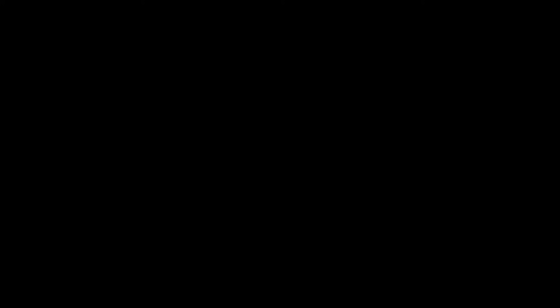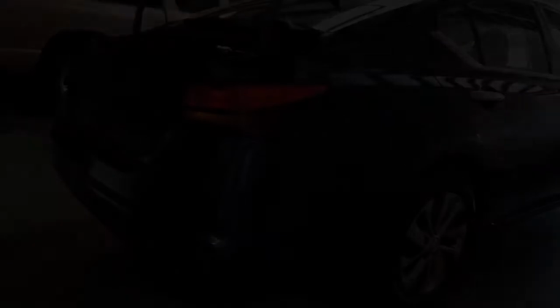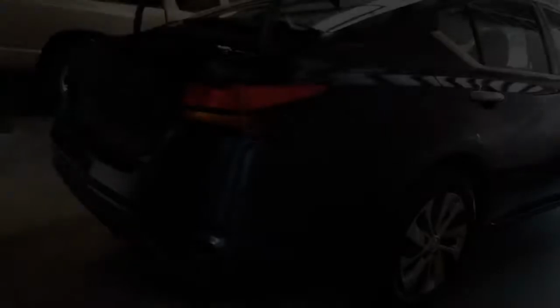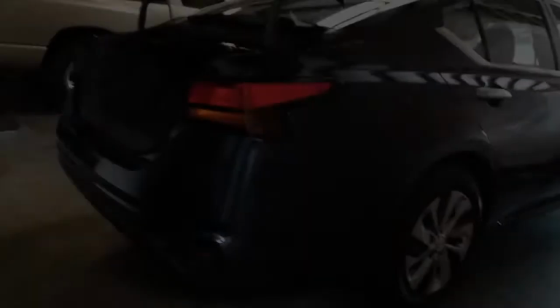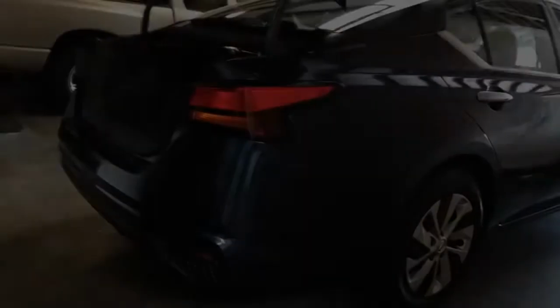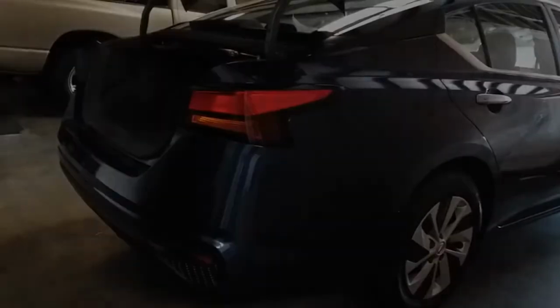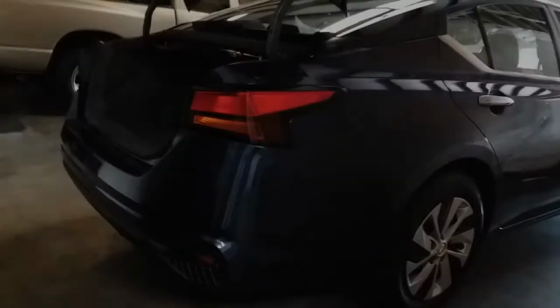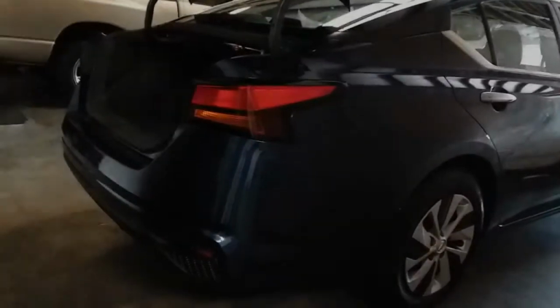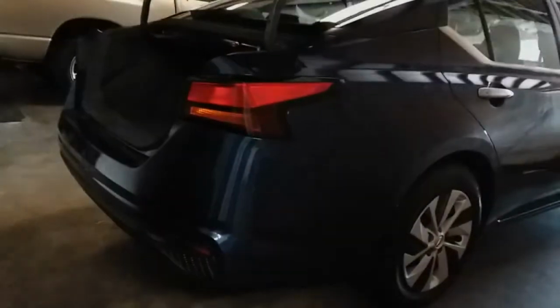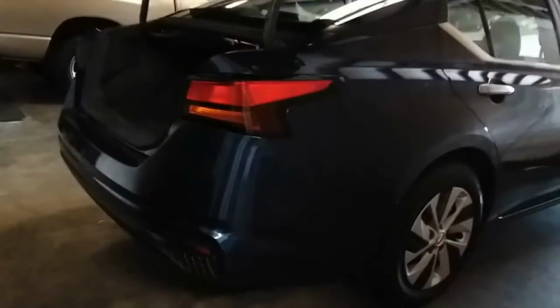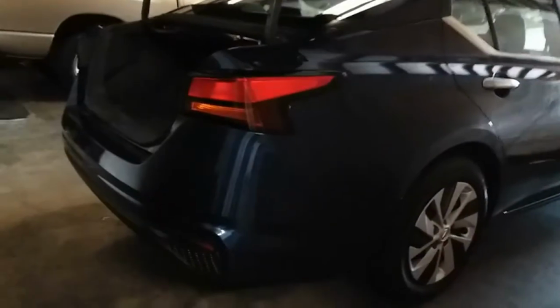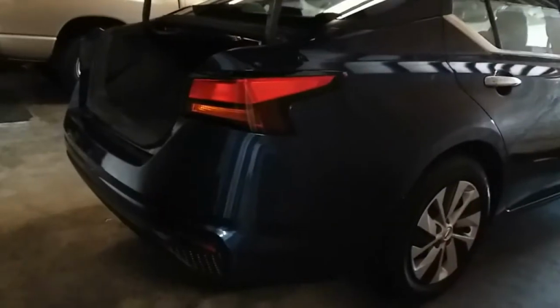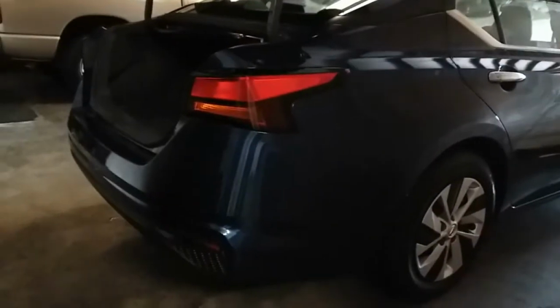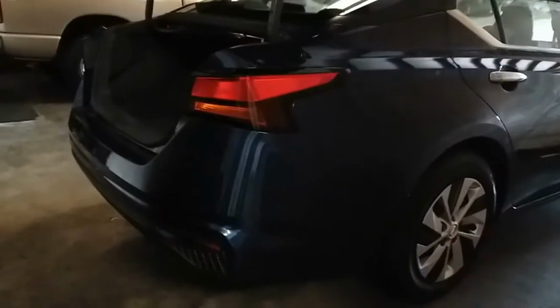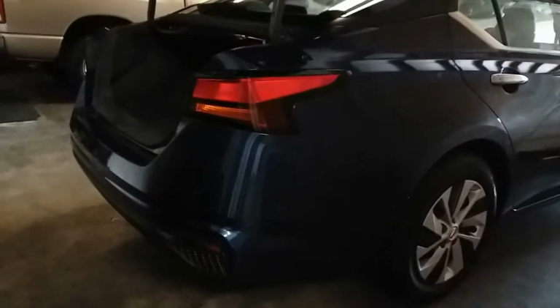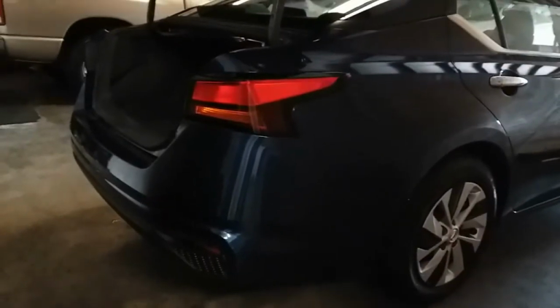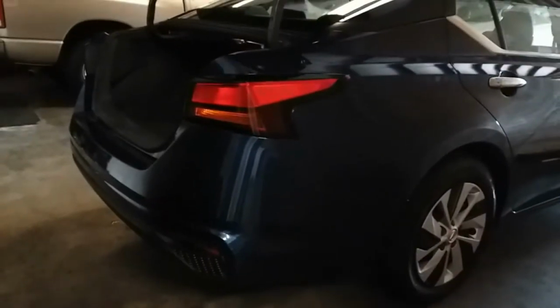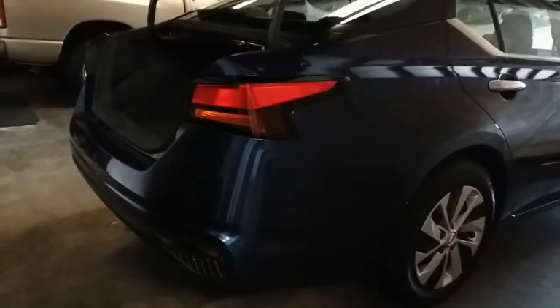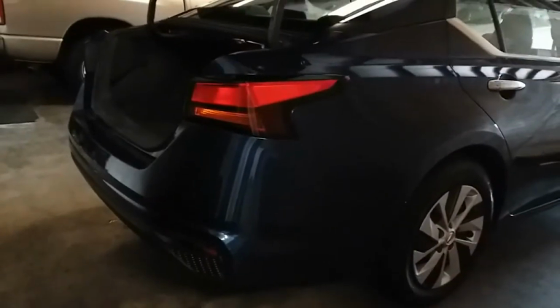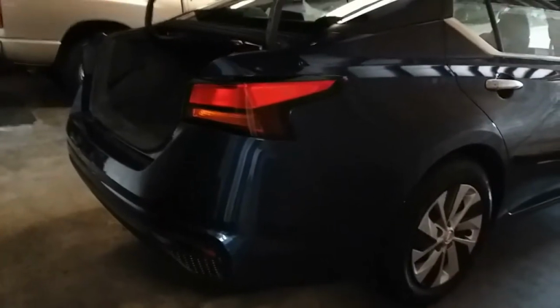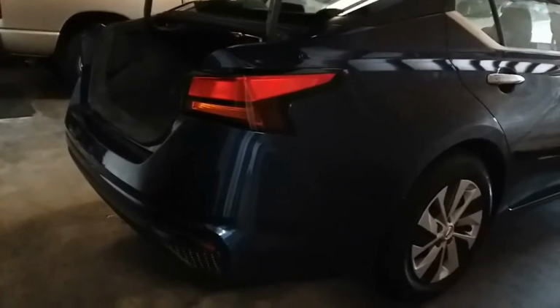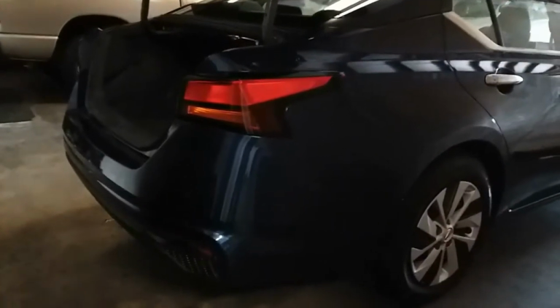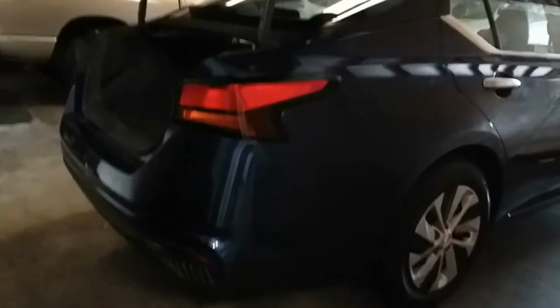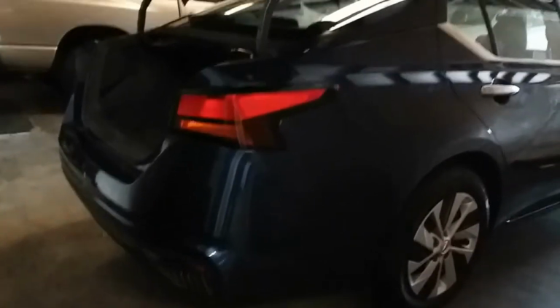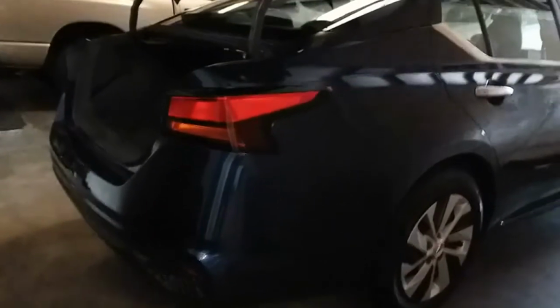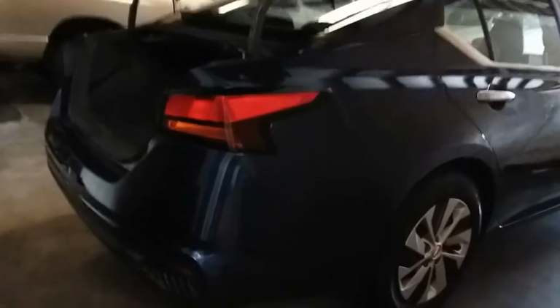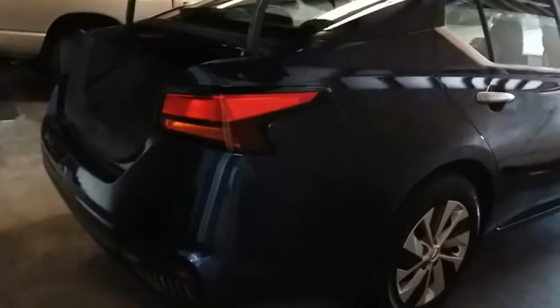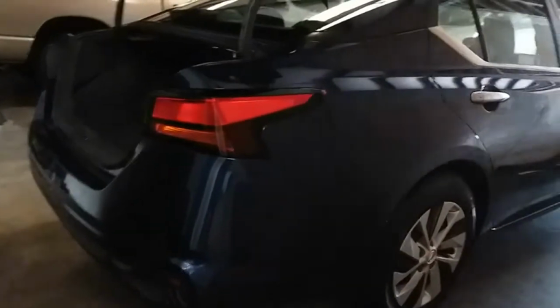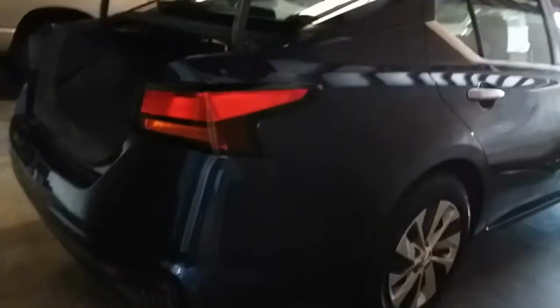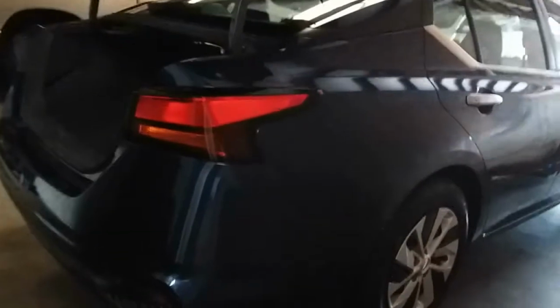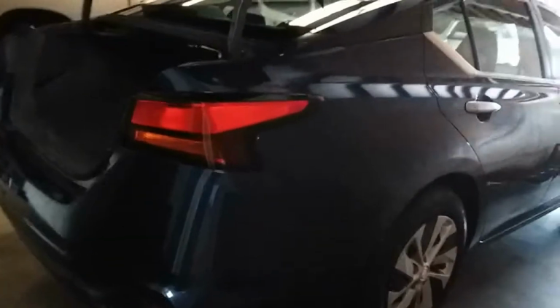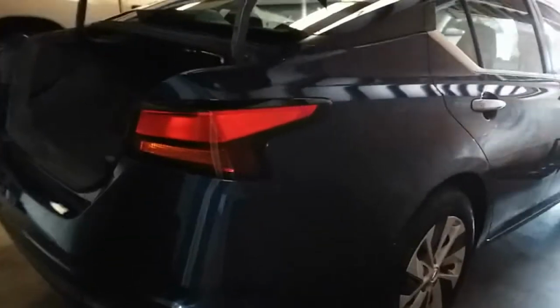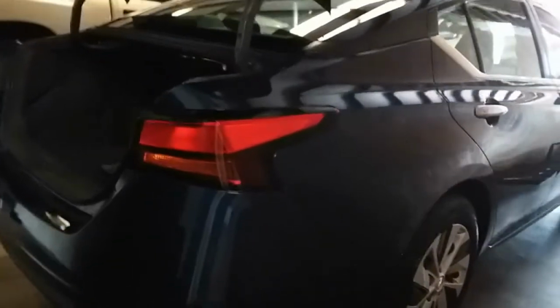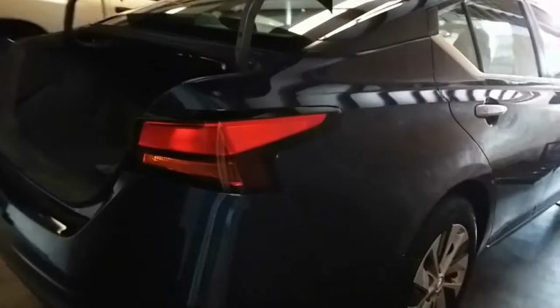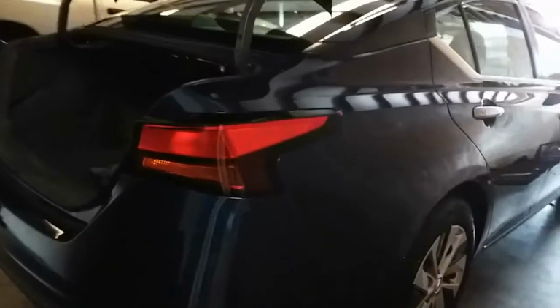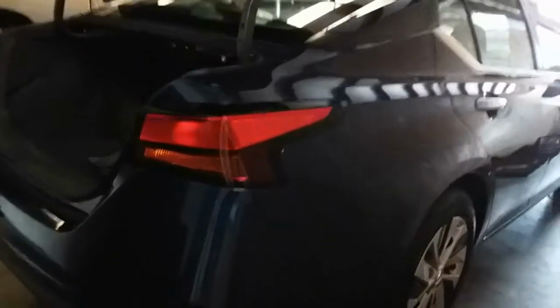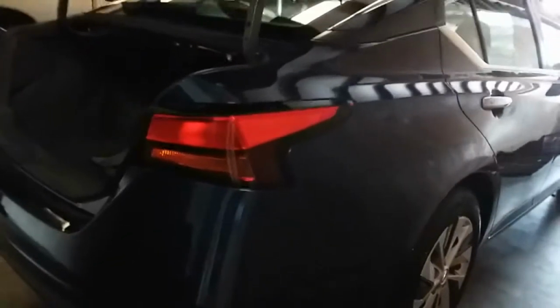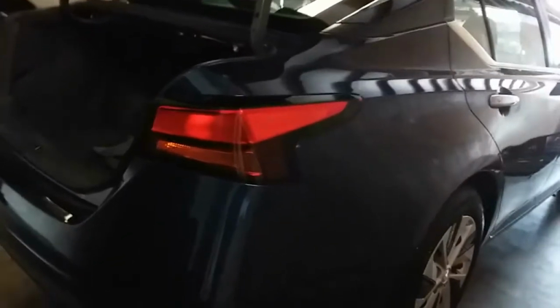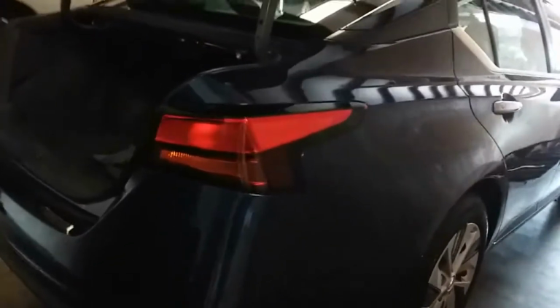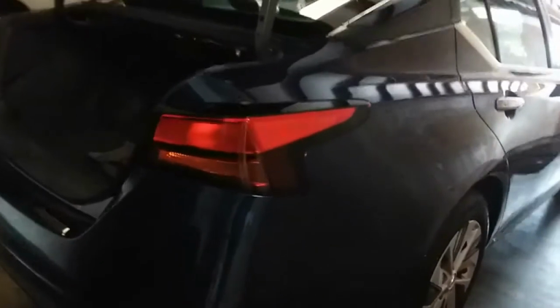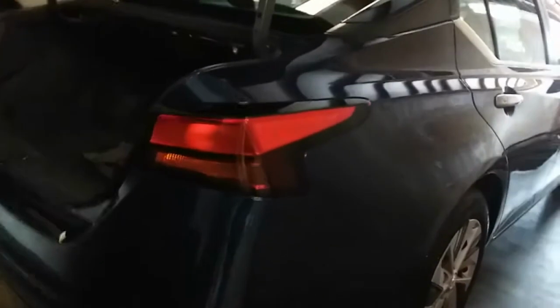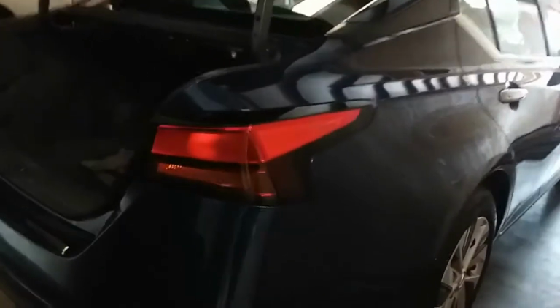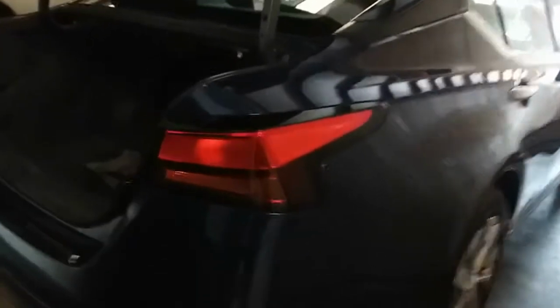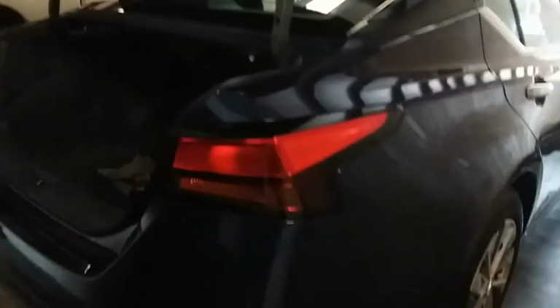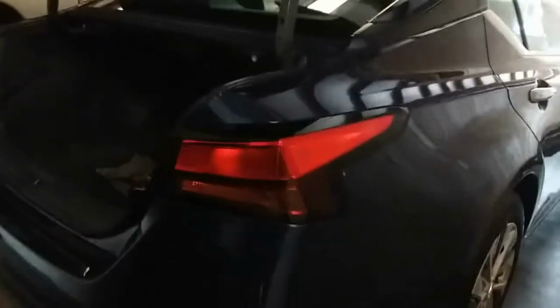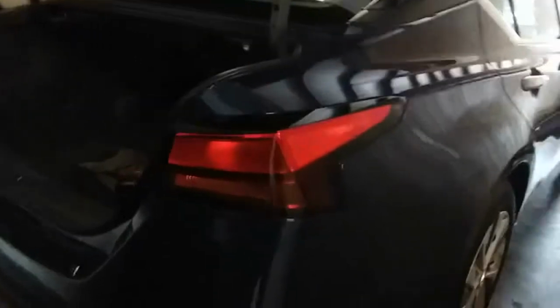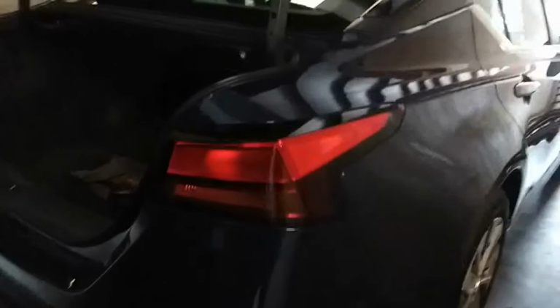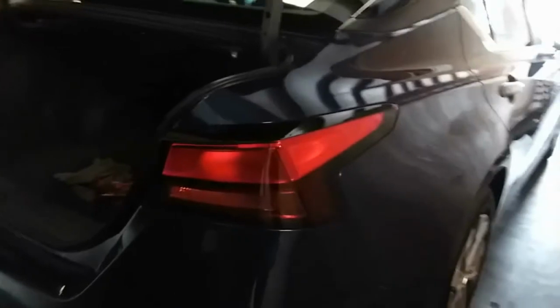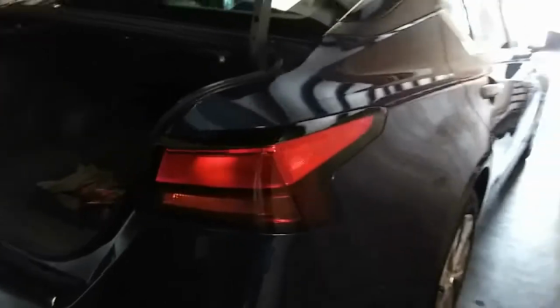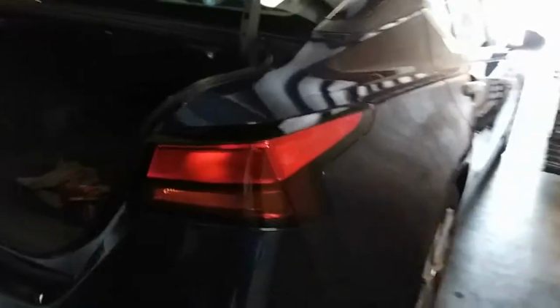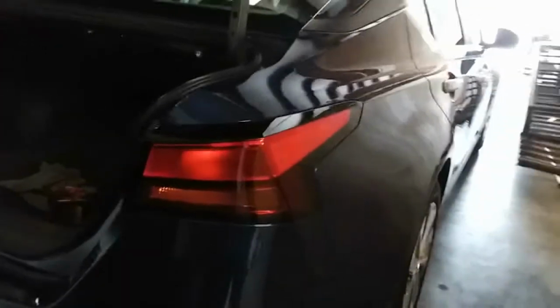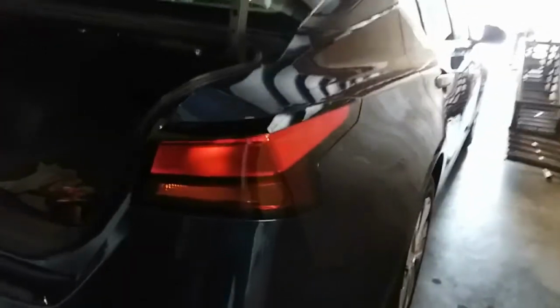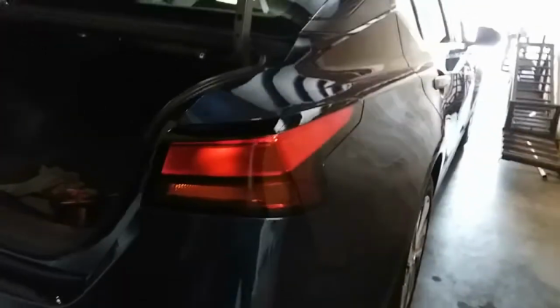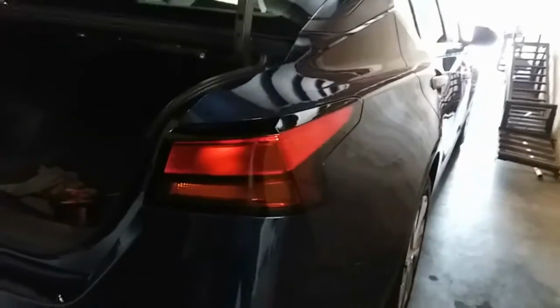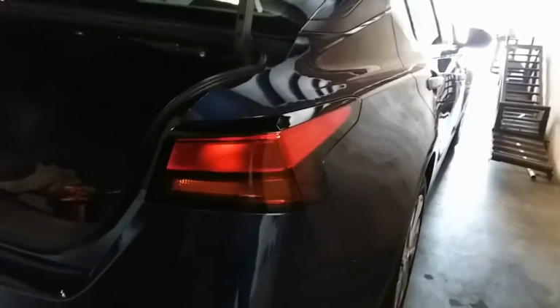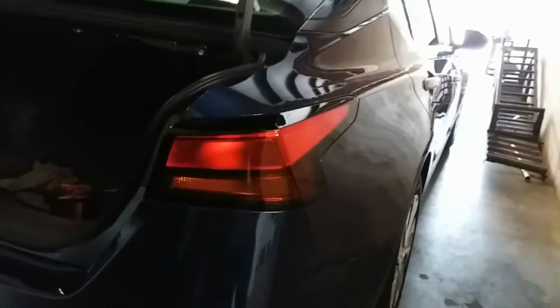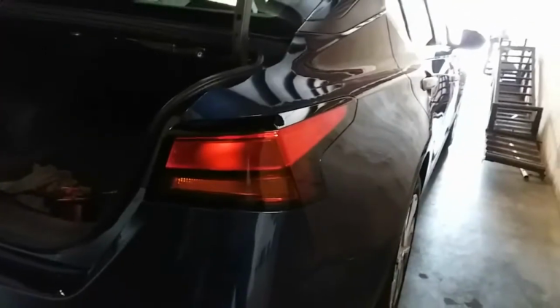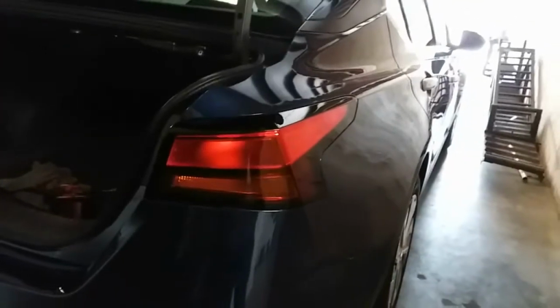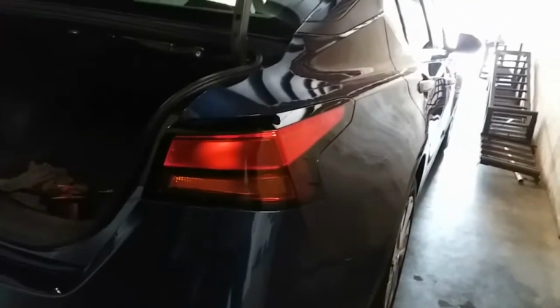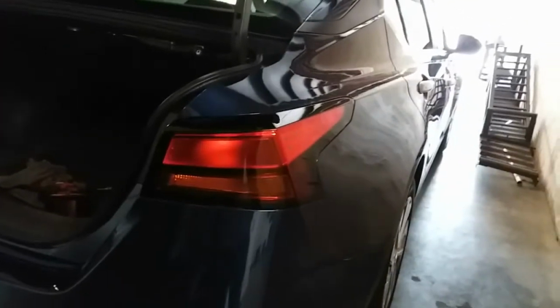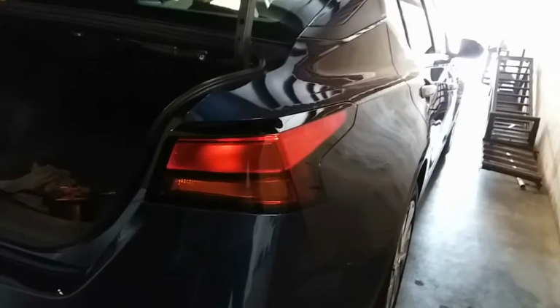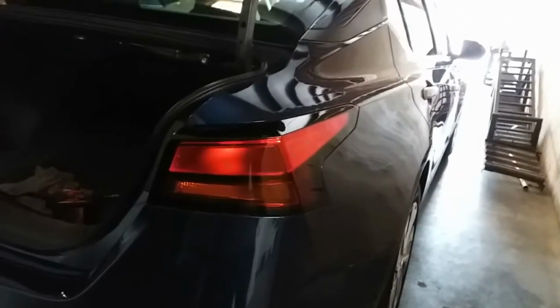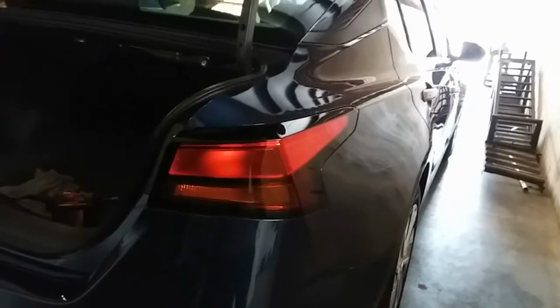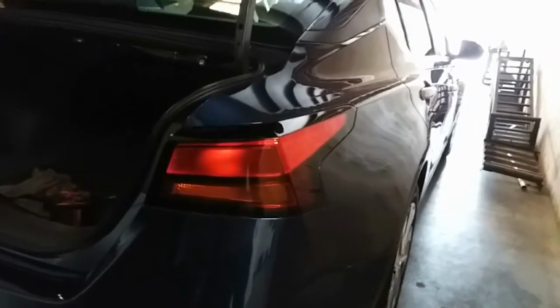Today we're going to remove the taillight on the passenger side on this 2019 Nissan Altima.